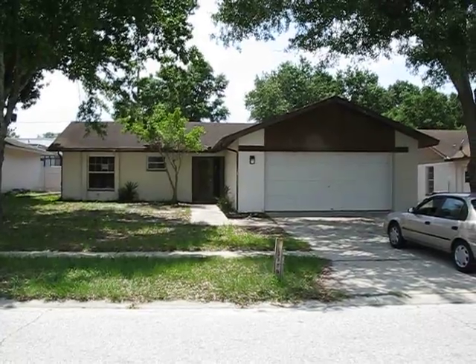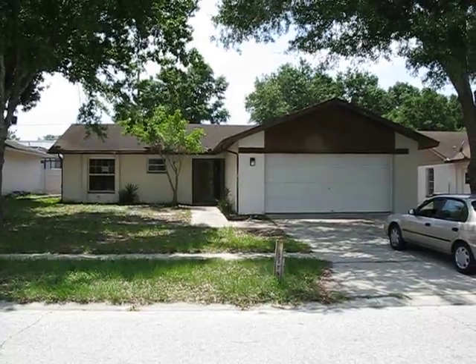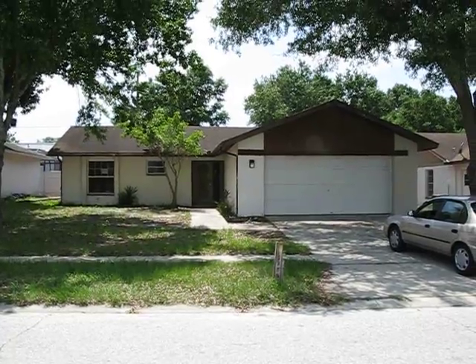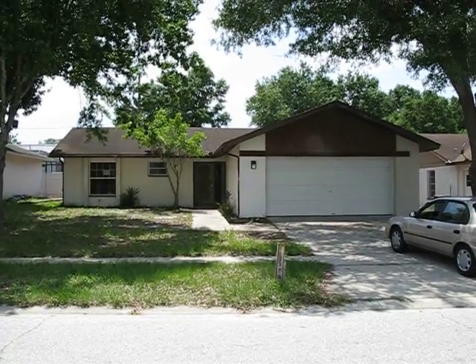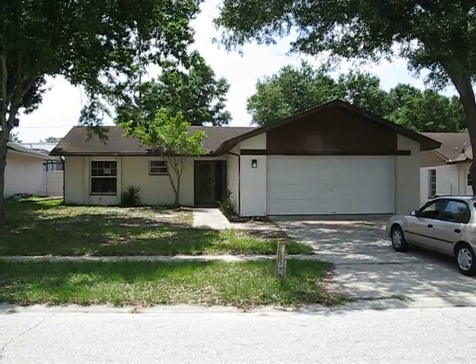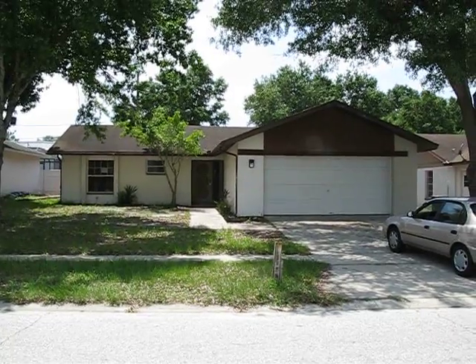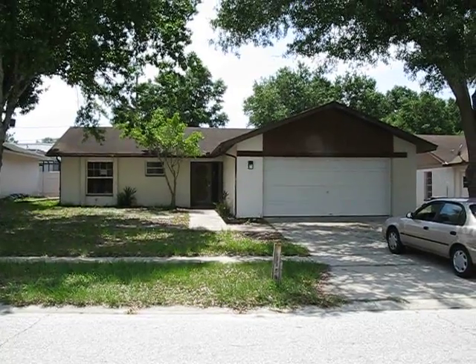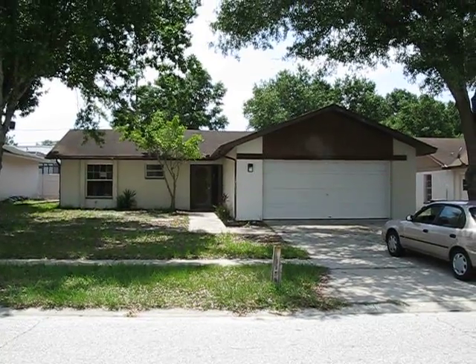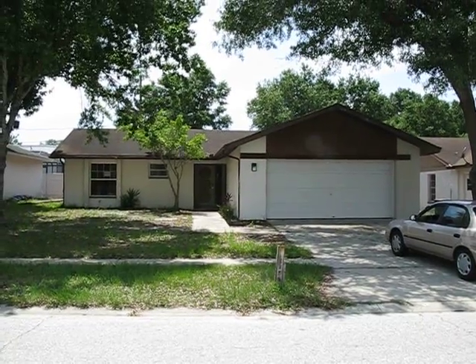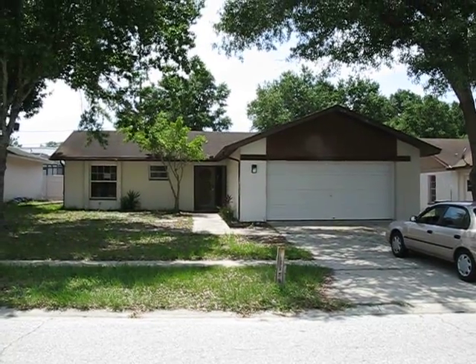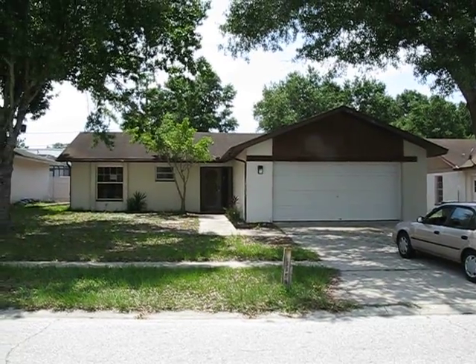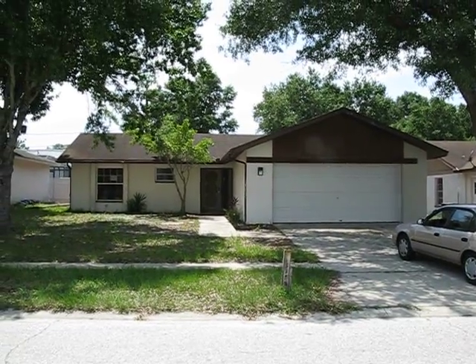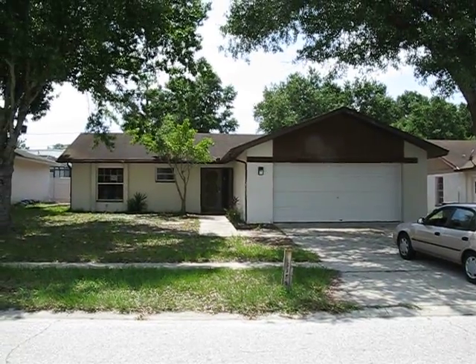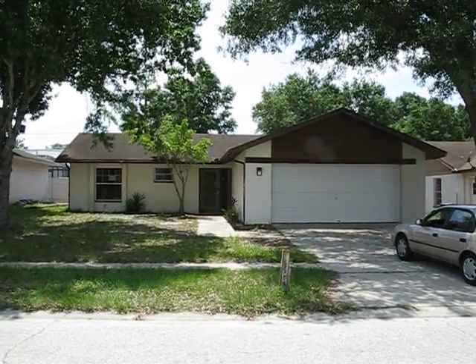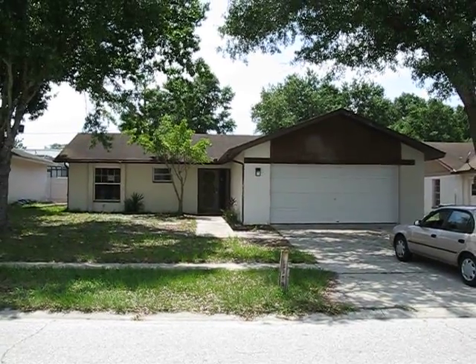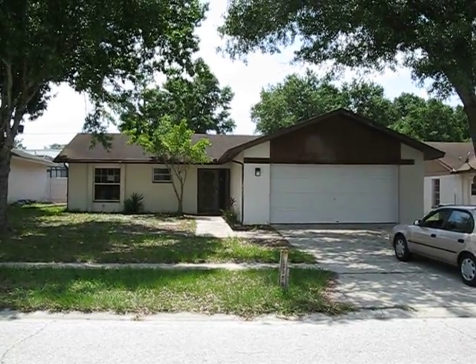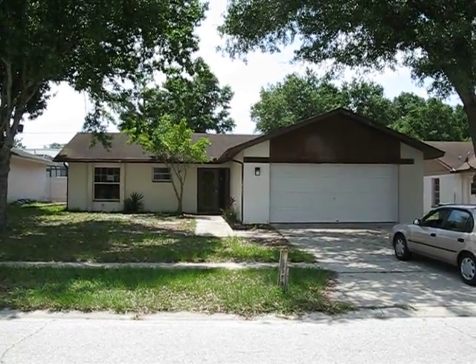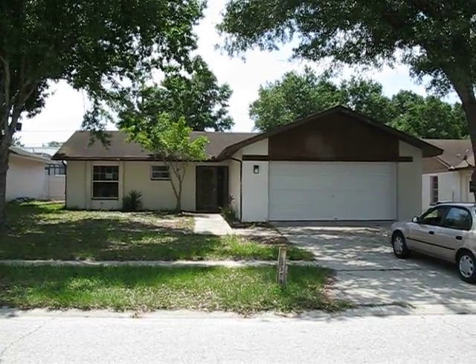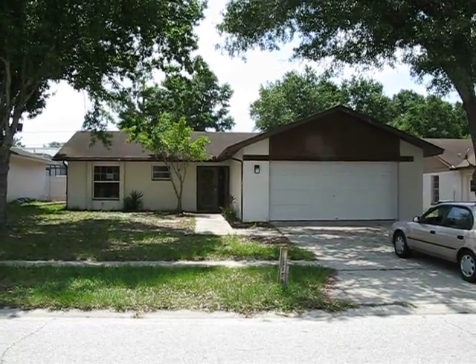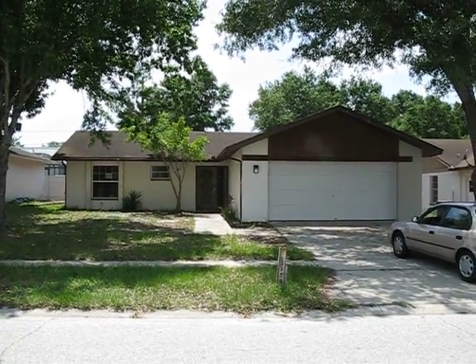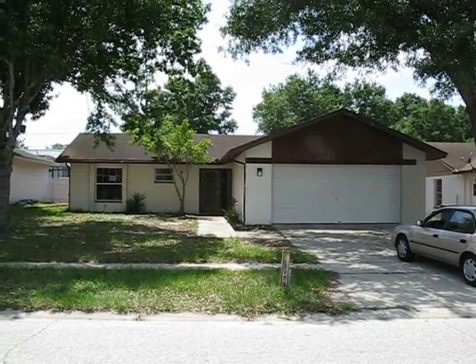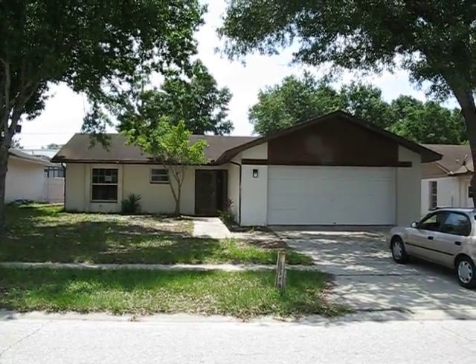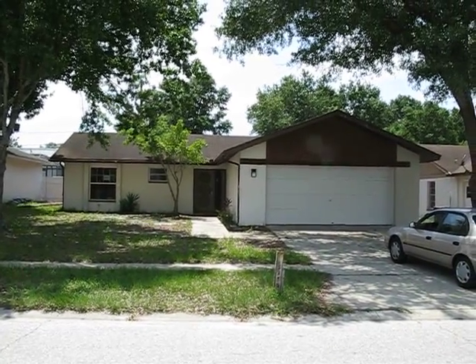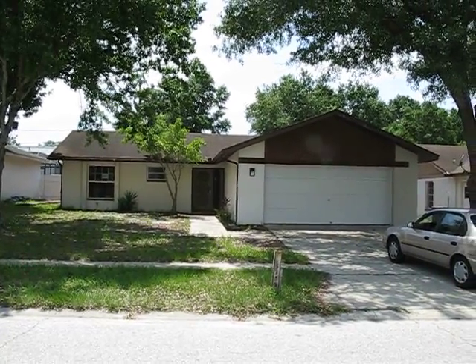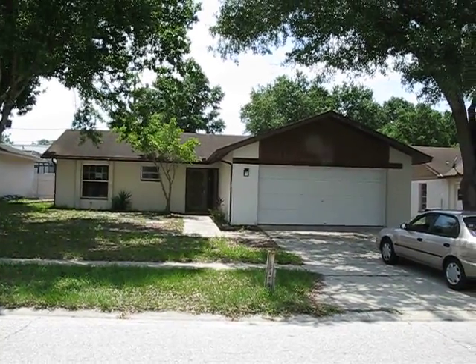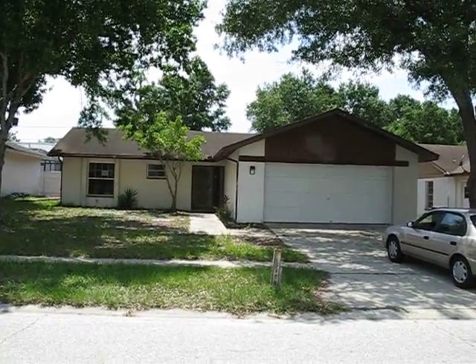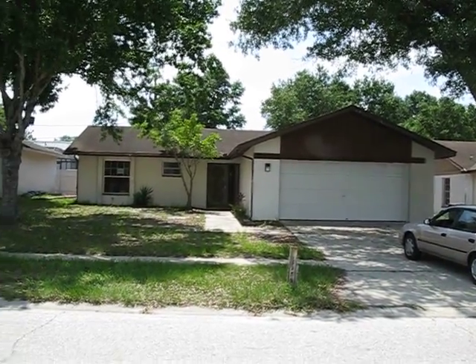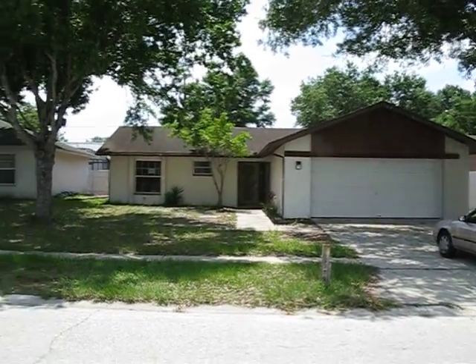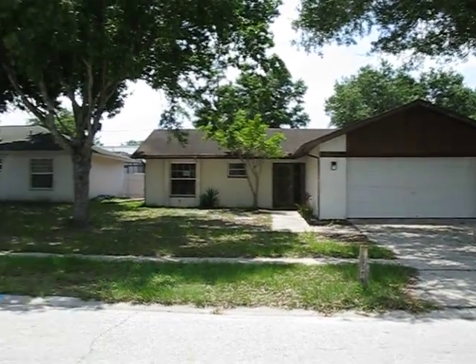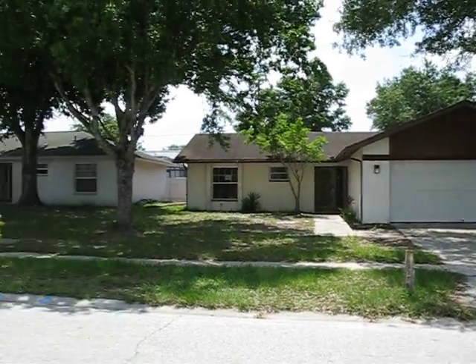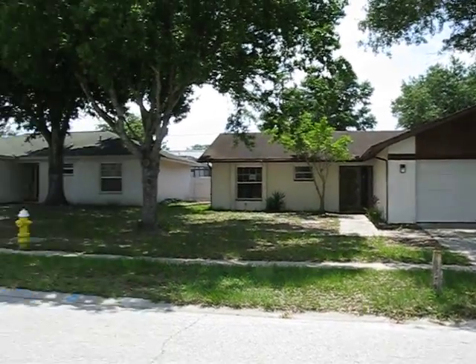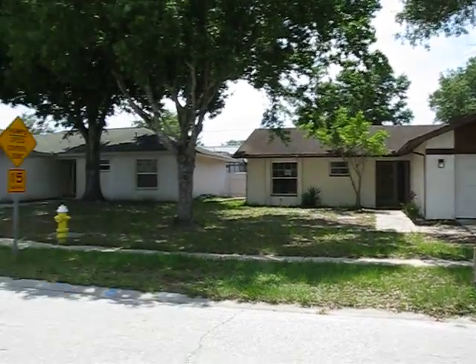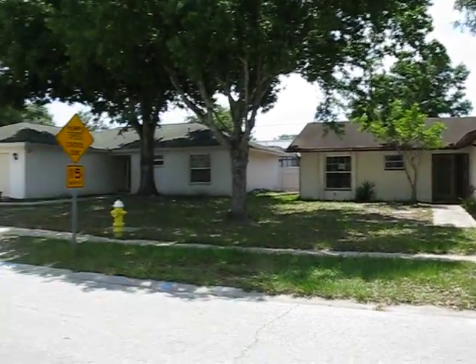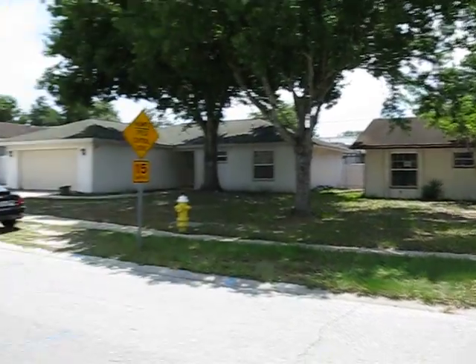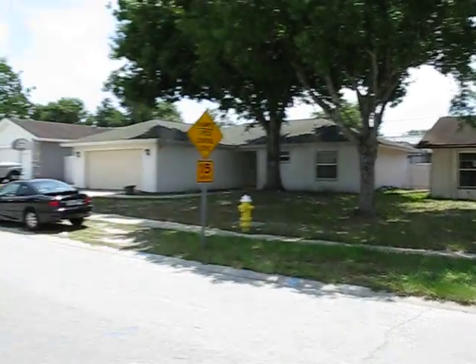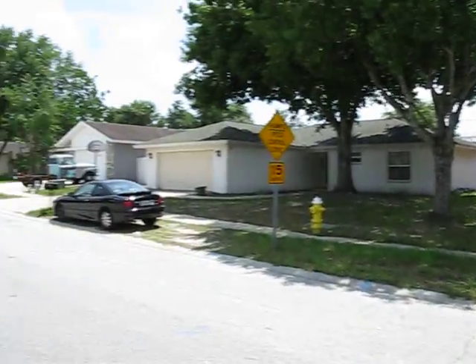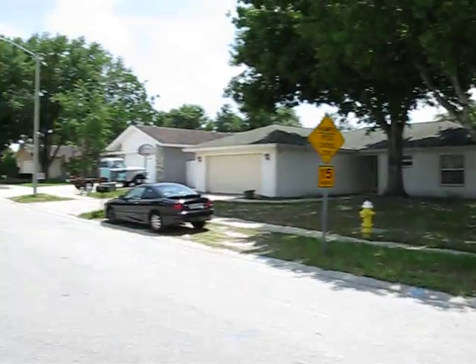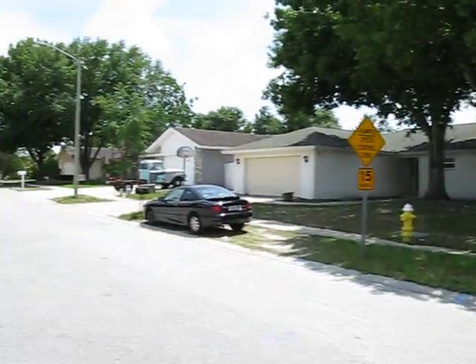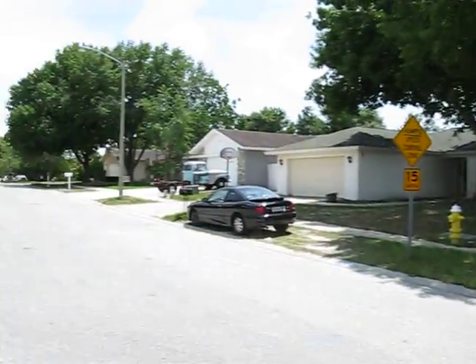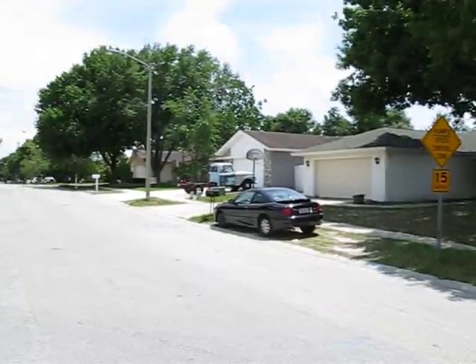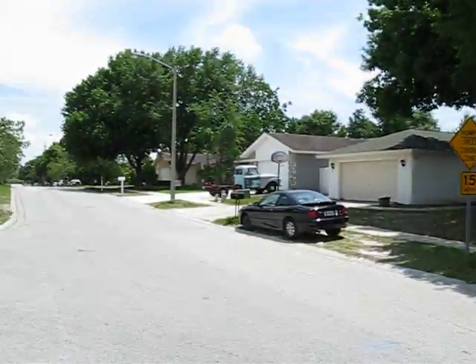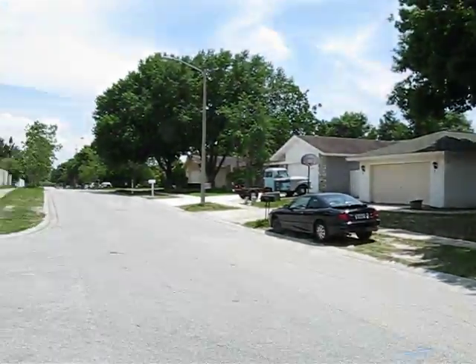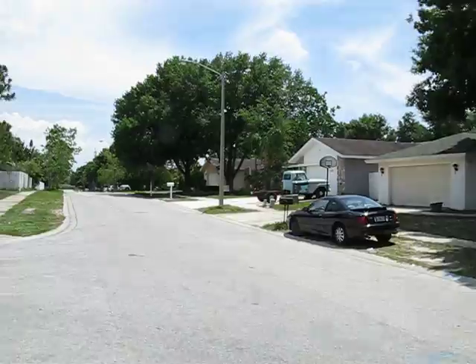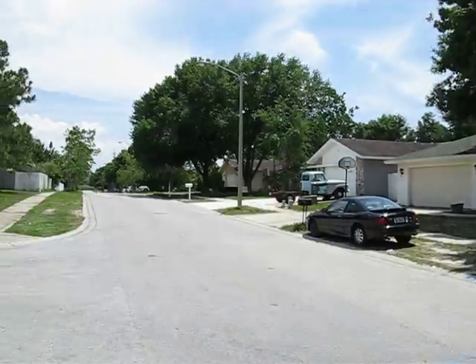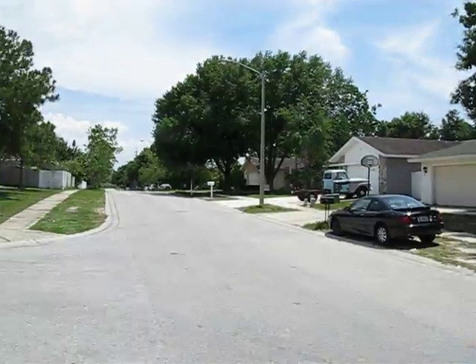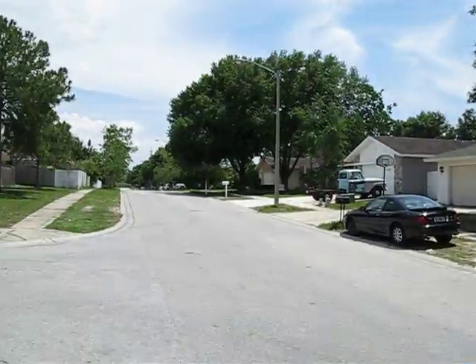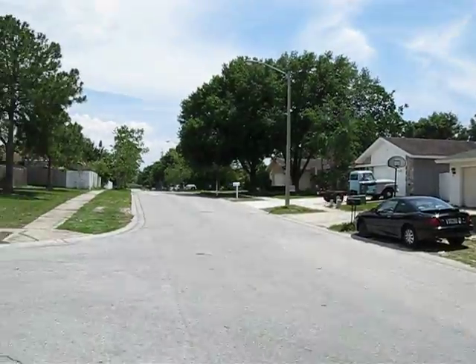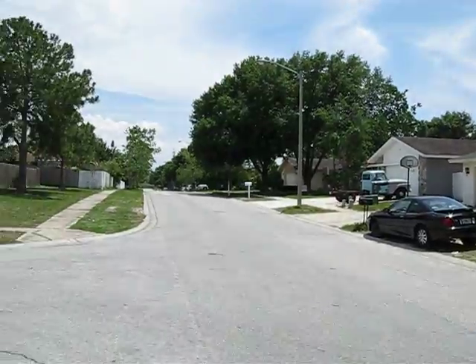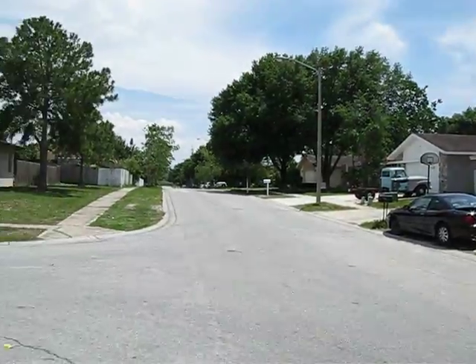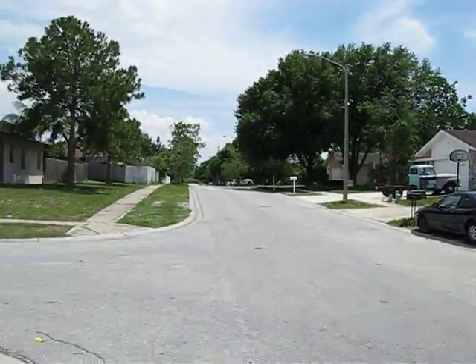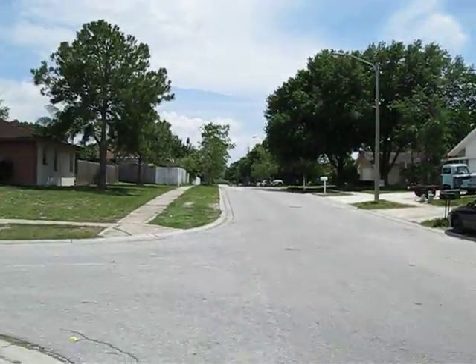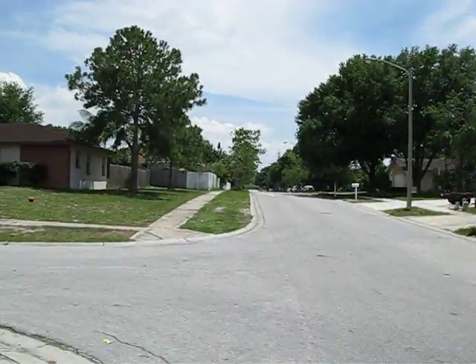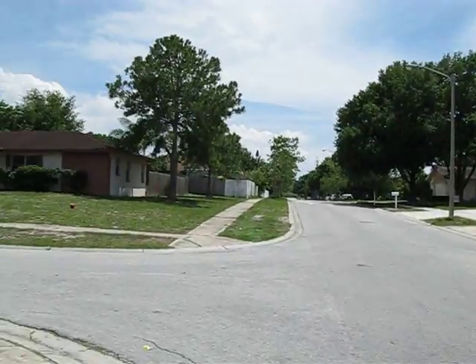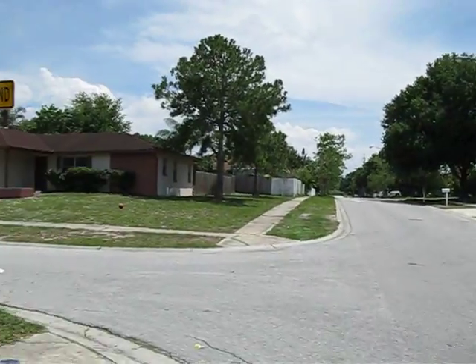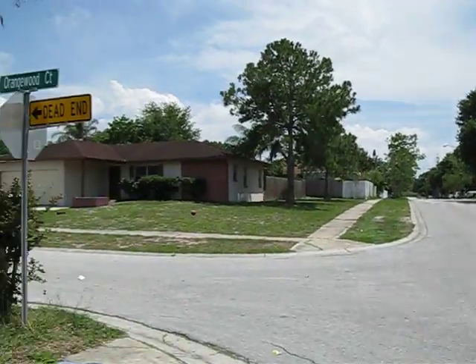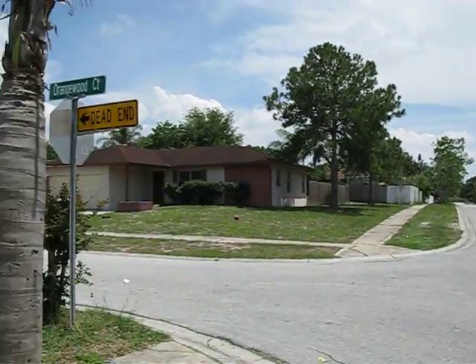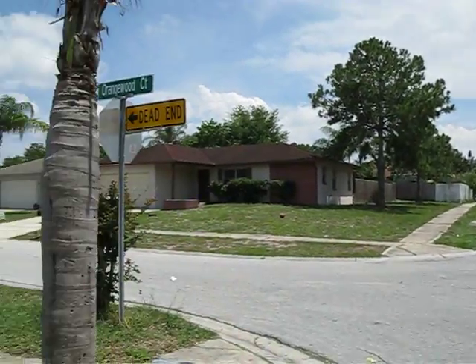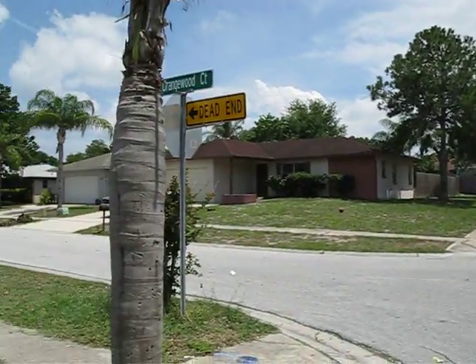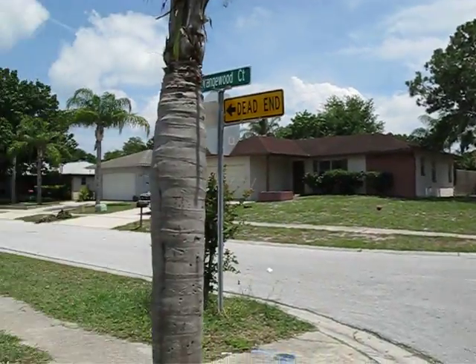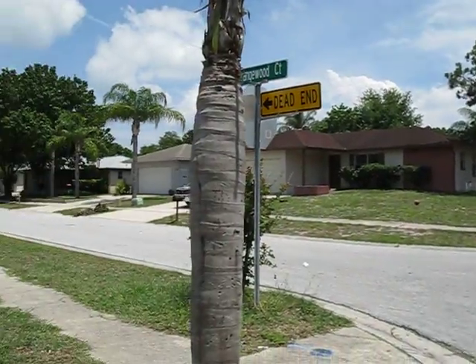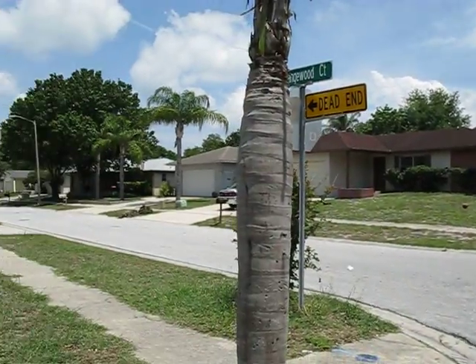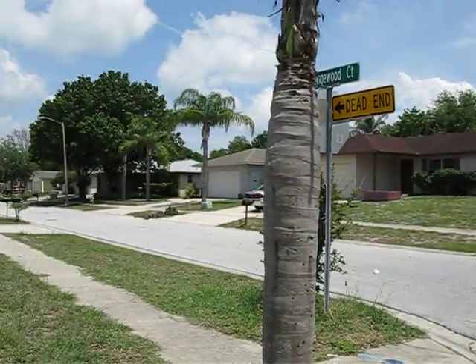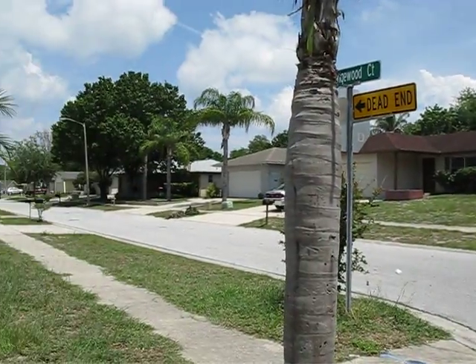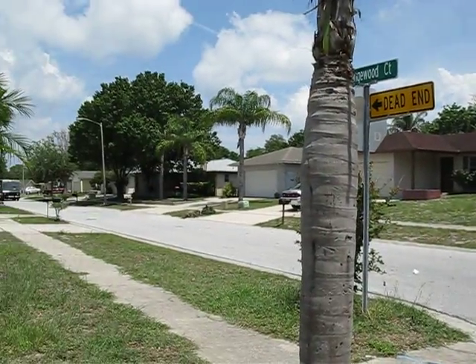This is 3377 Carriage Drive, and here's the neighborhood.